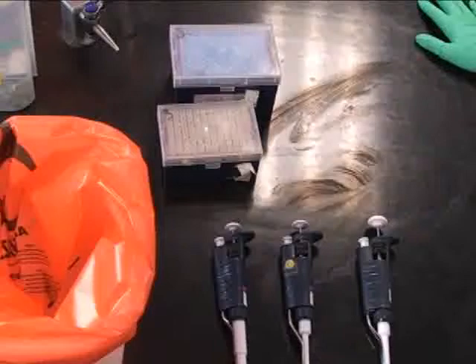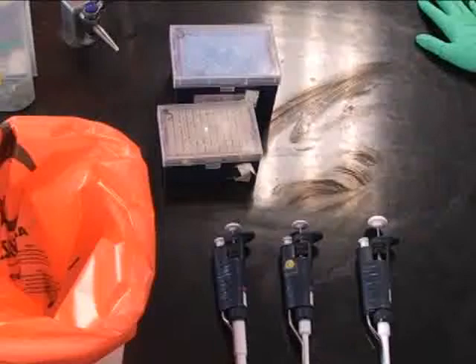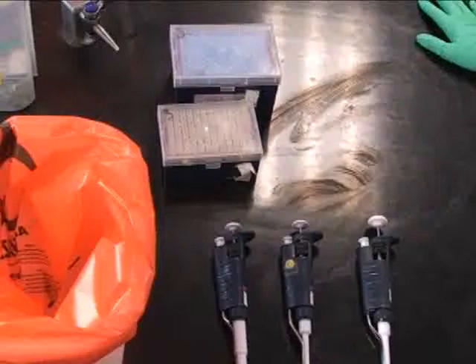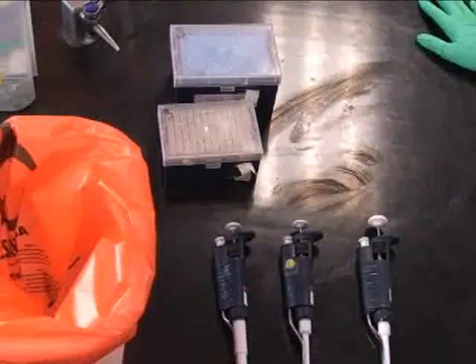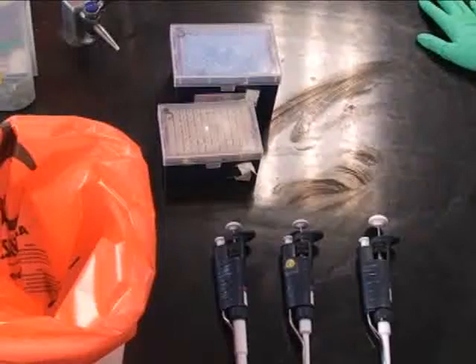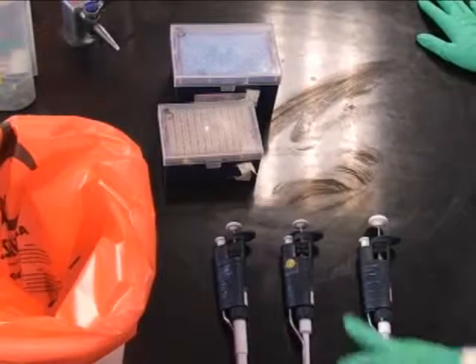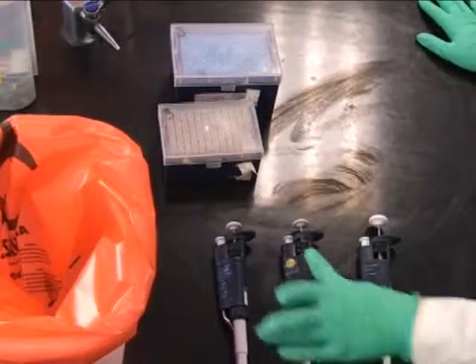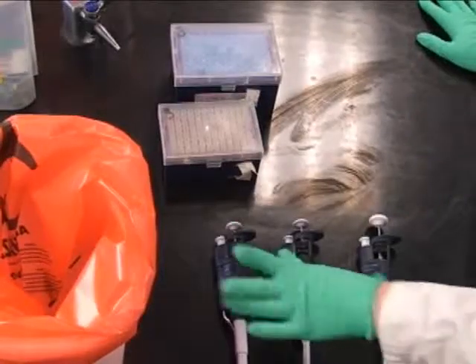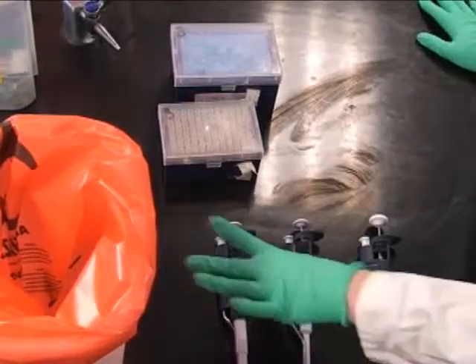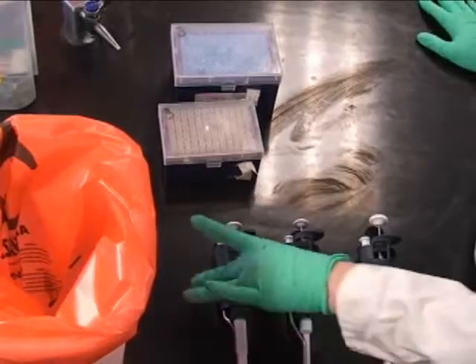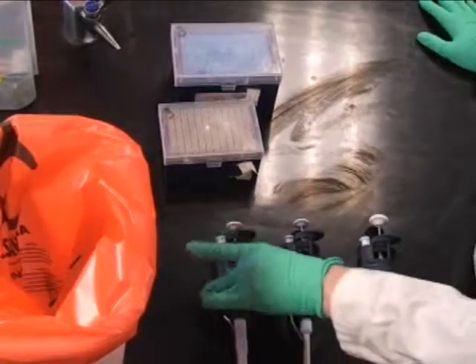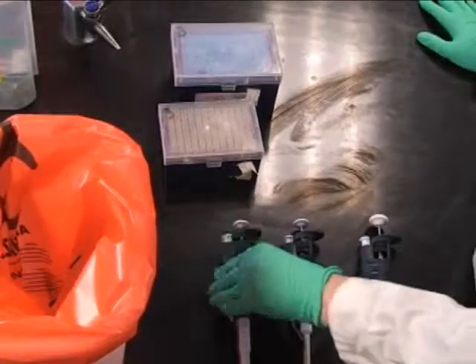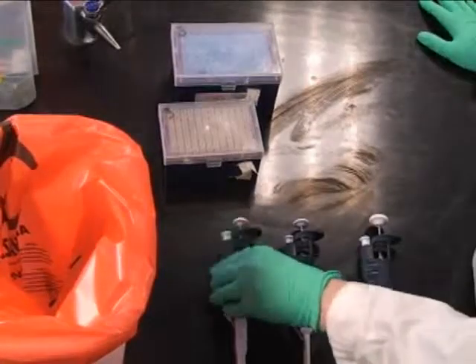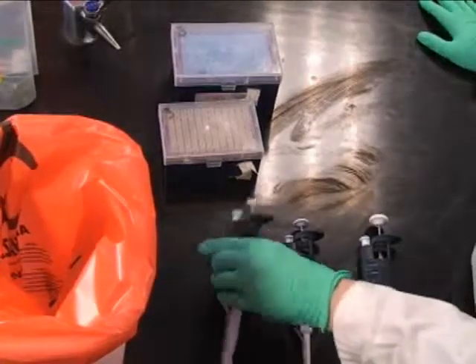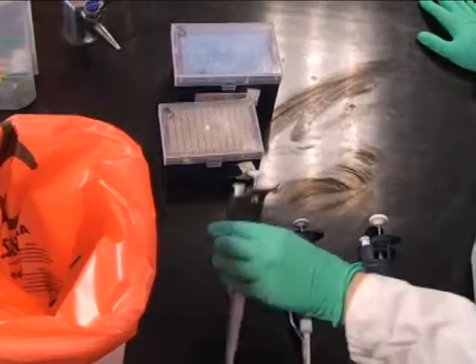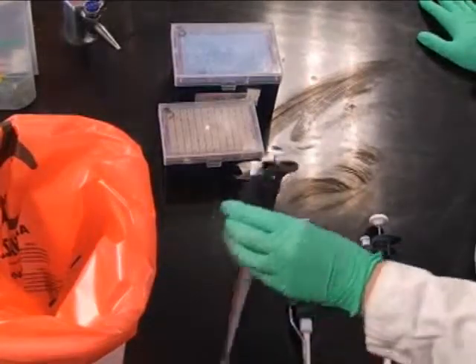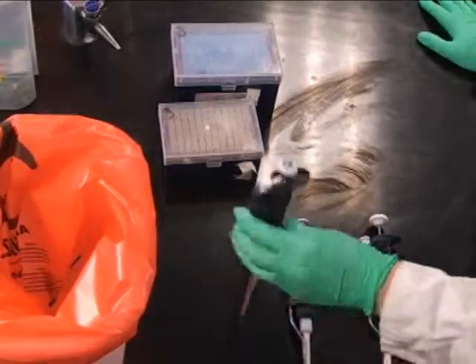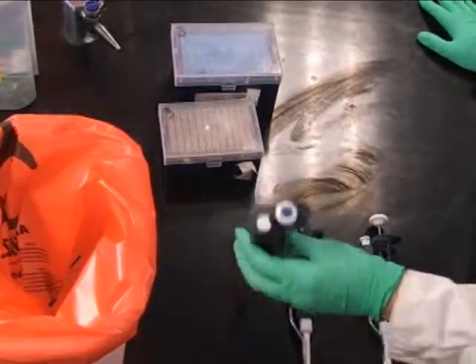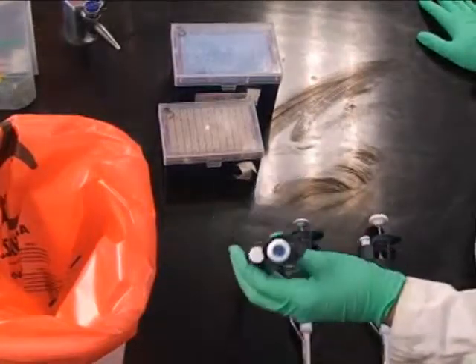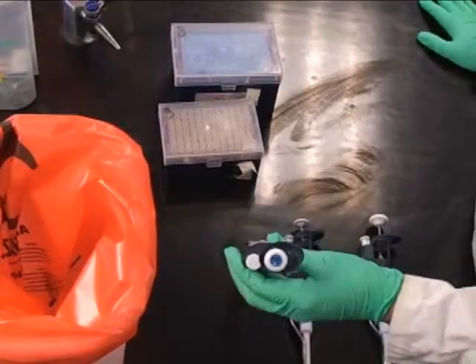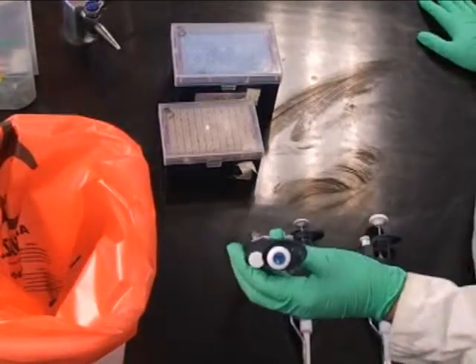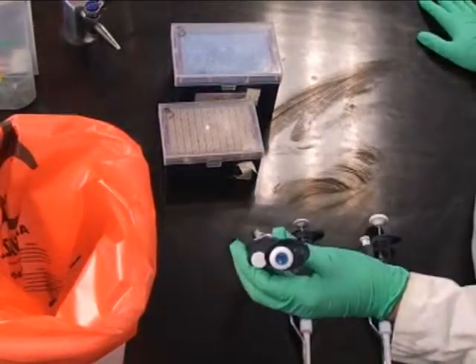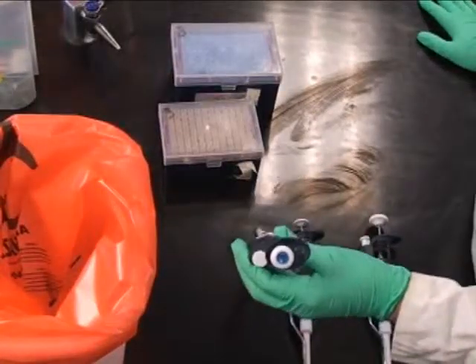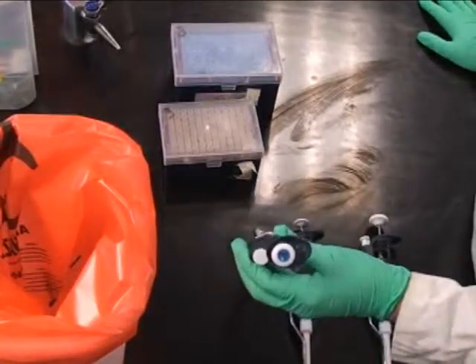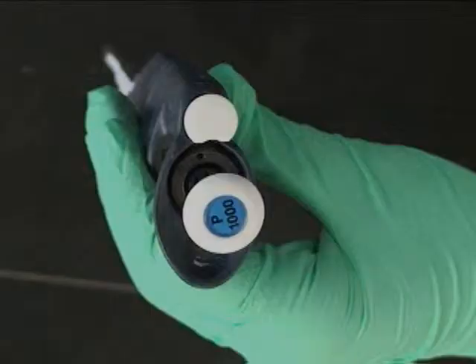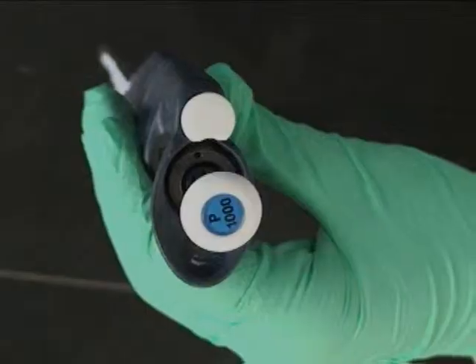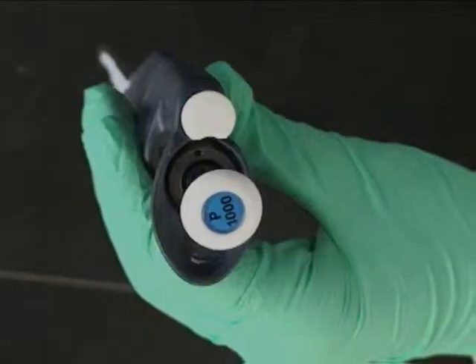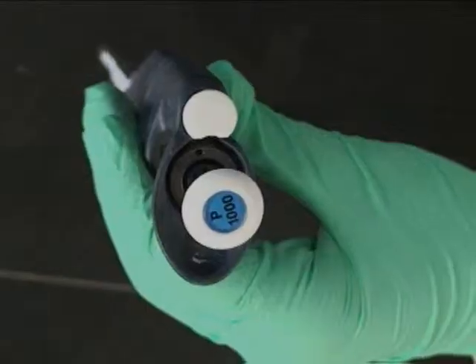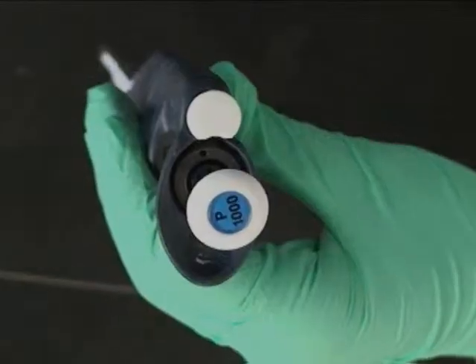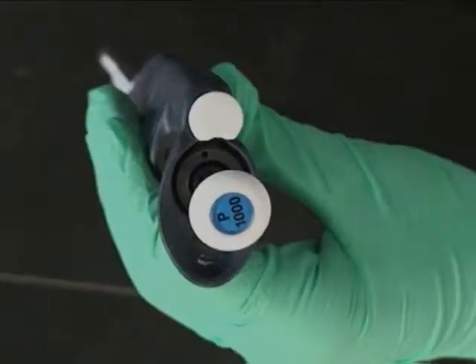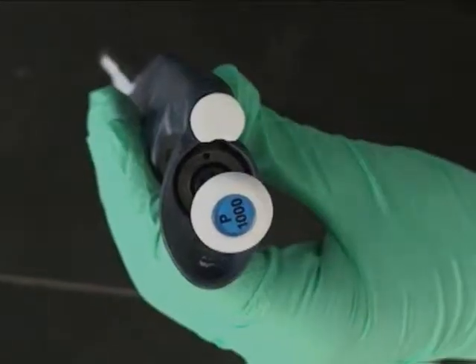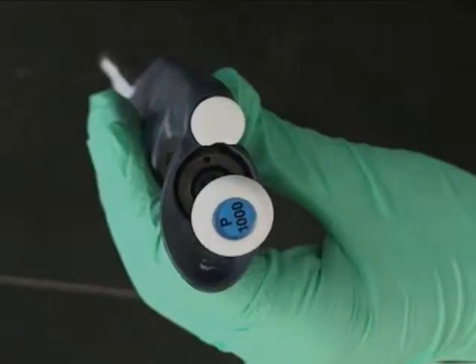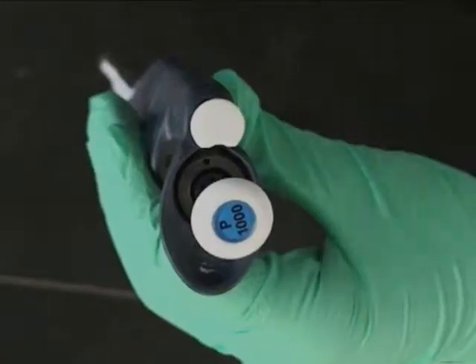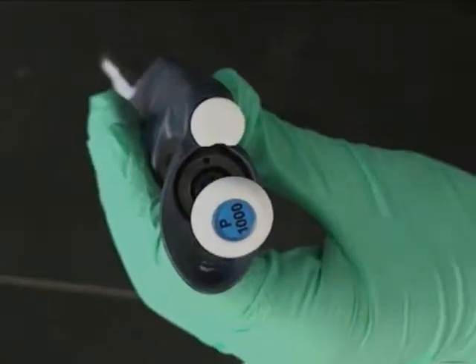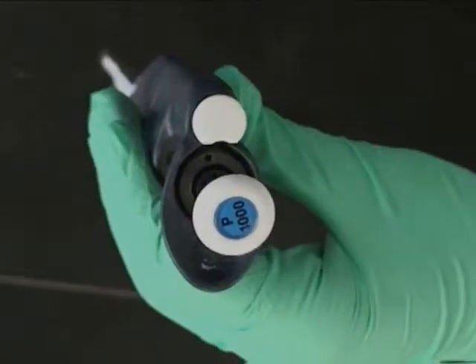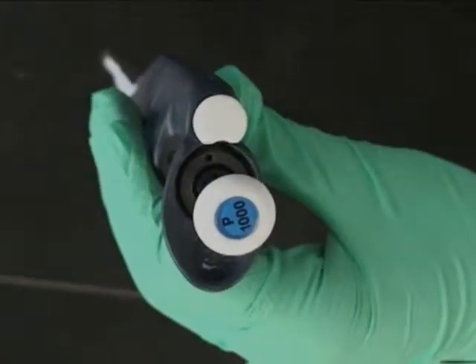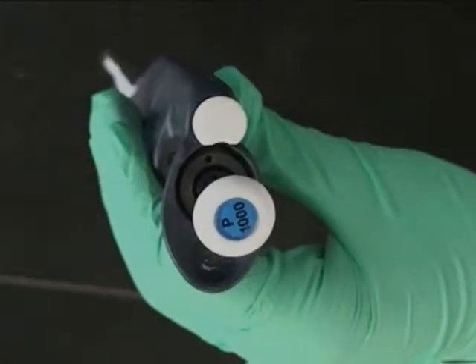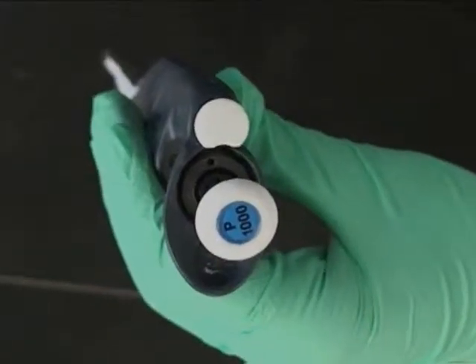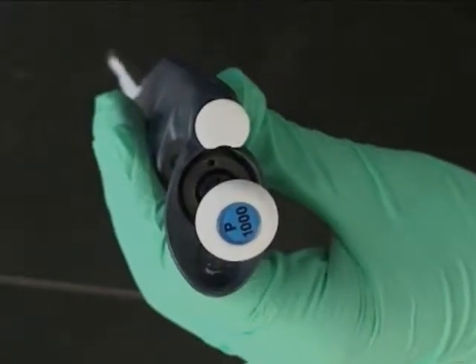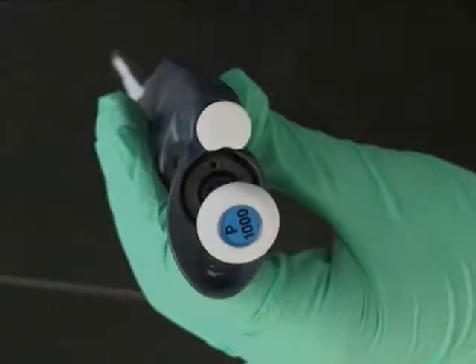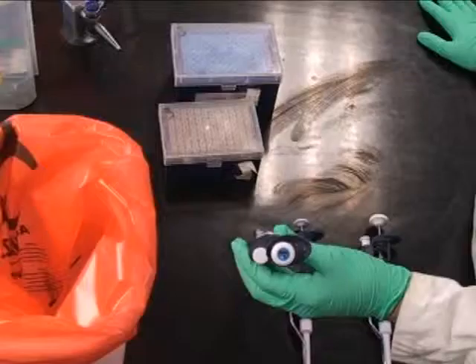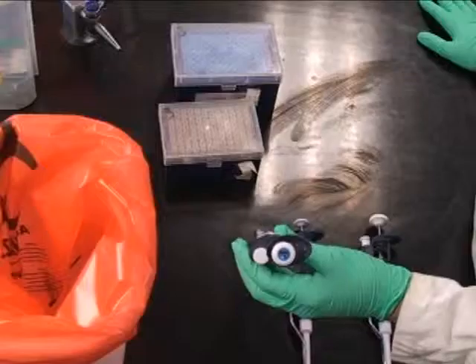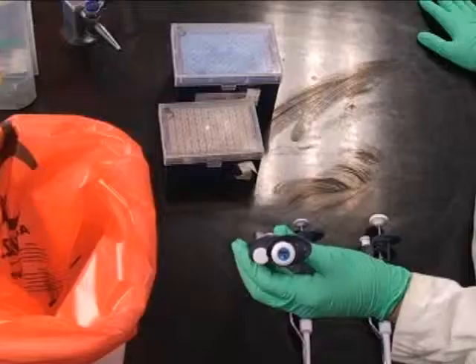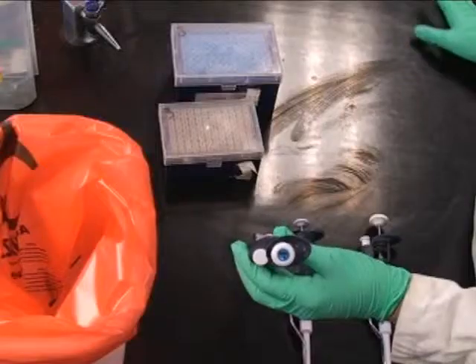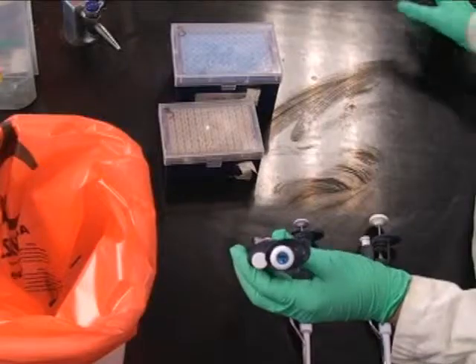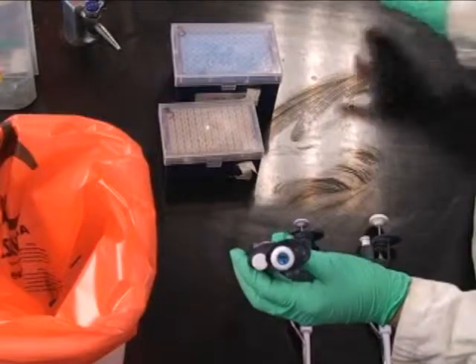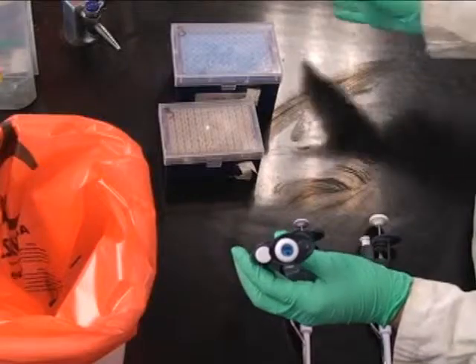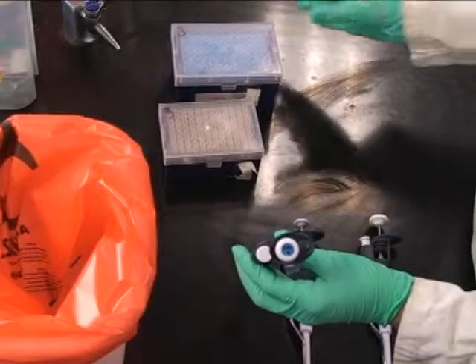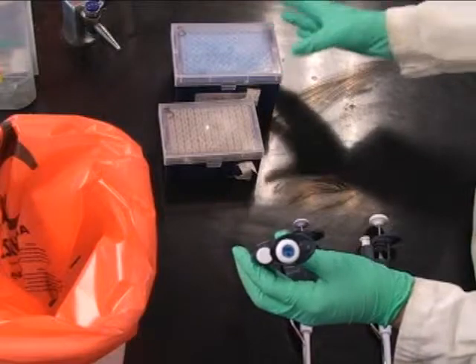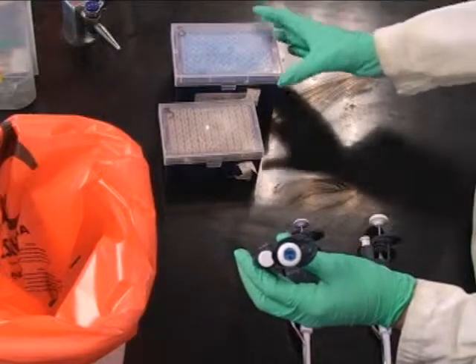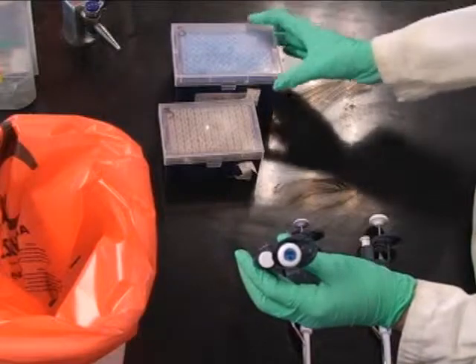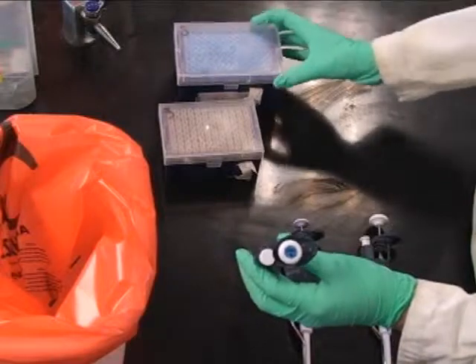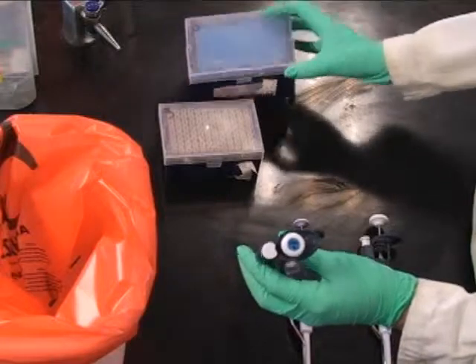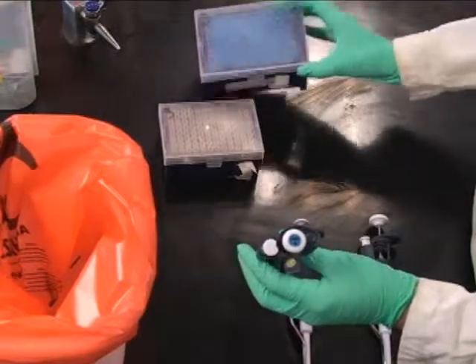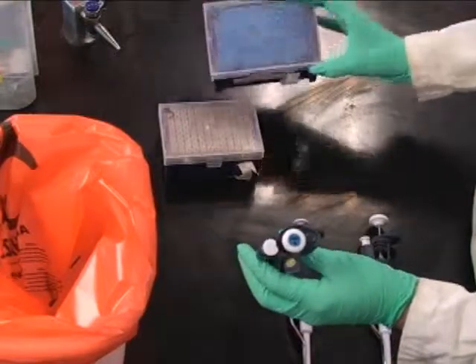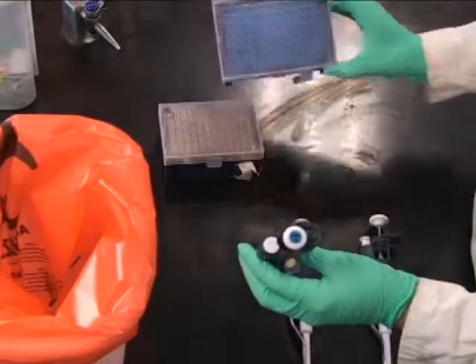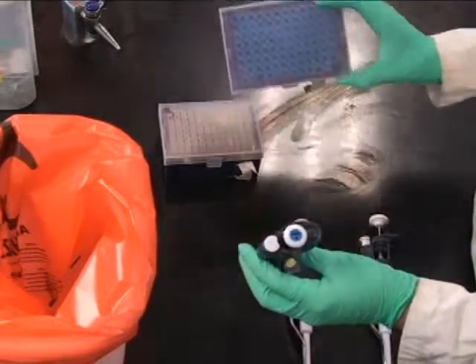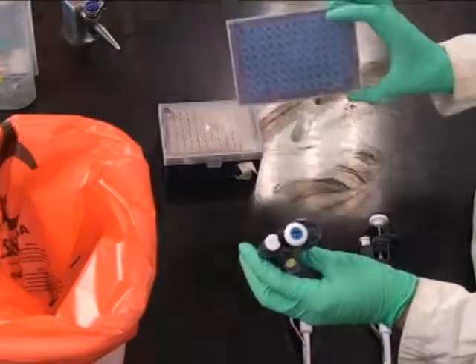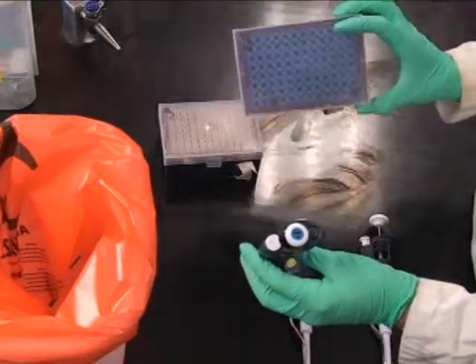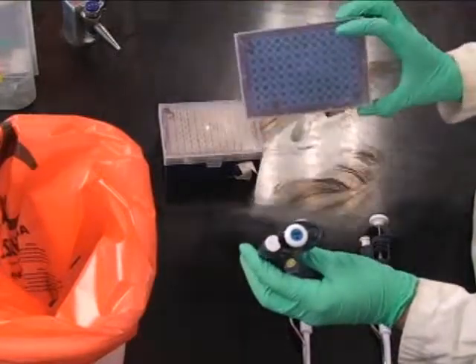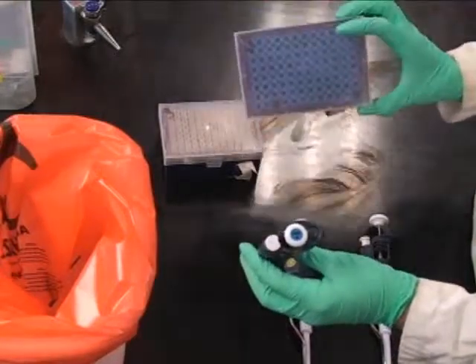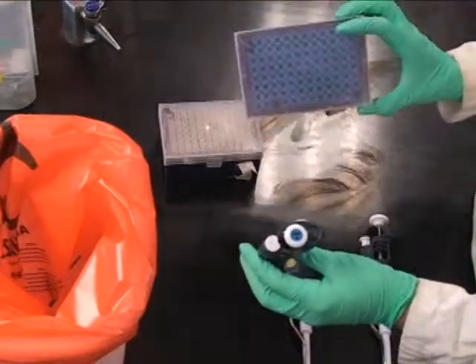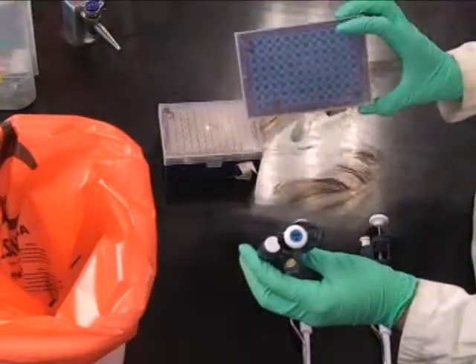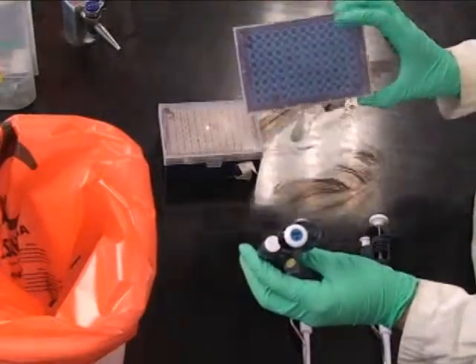It's easy to choose the right pipetter. A P1000 pipettes from 100 to 1000 microliters and uses the large tips.